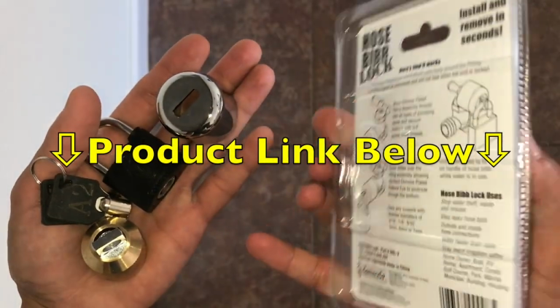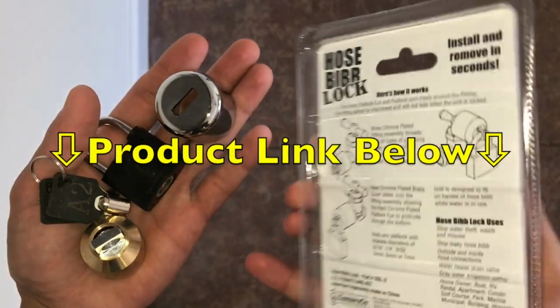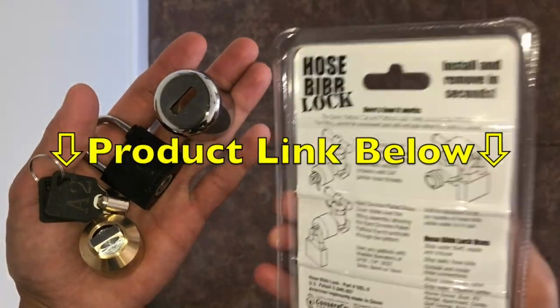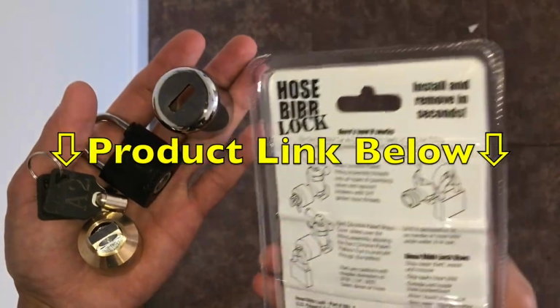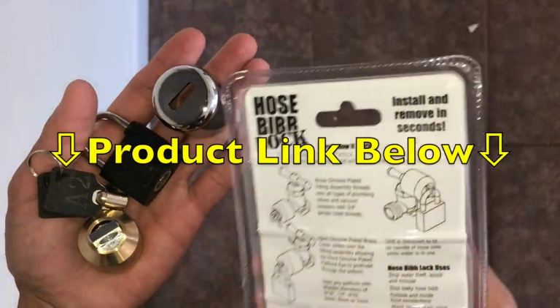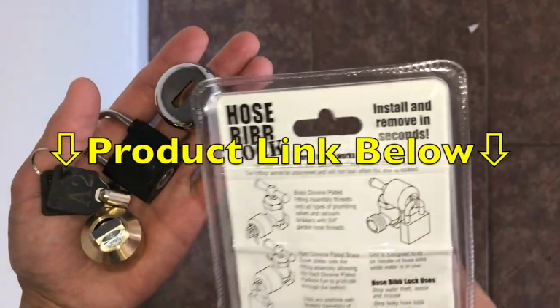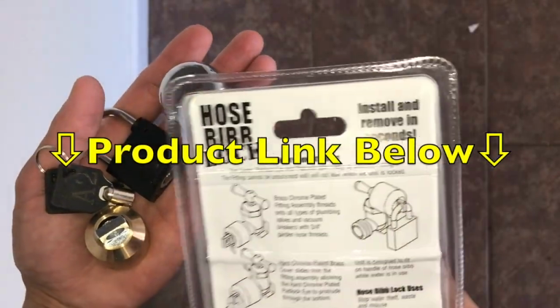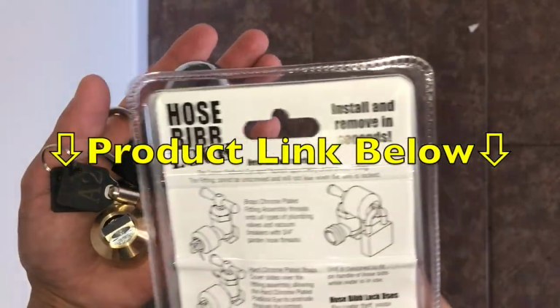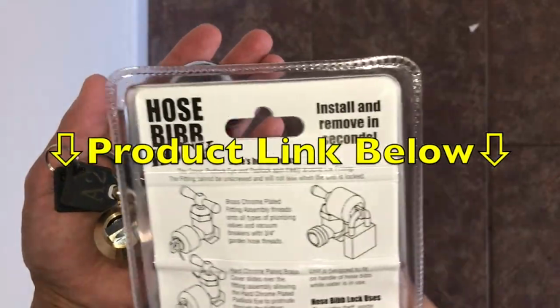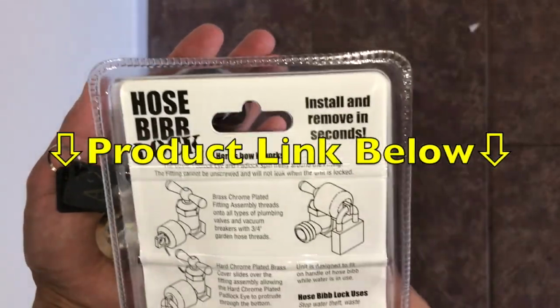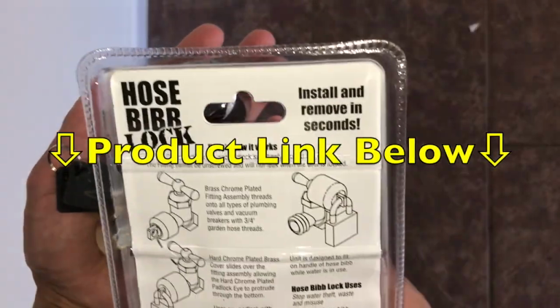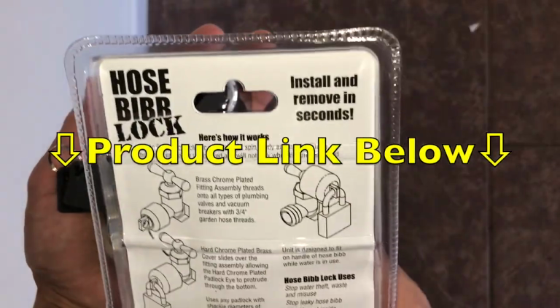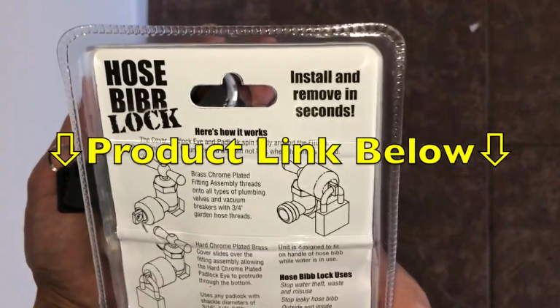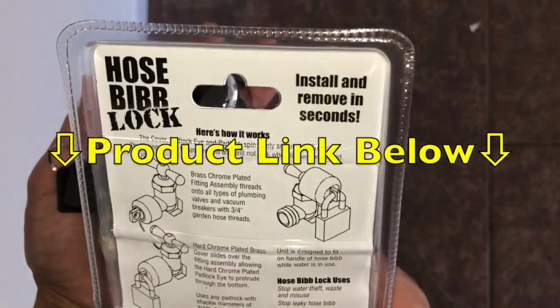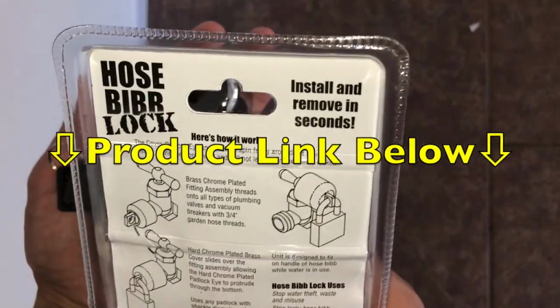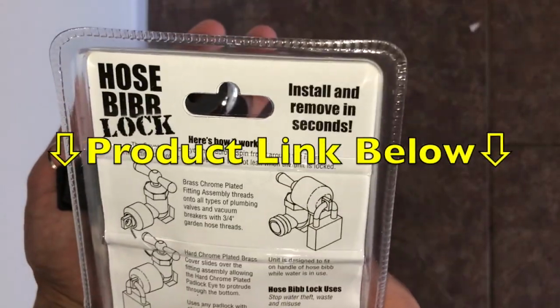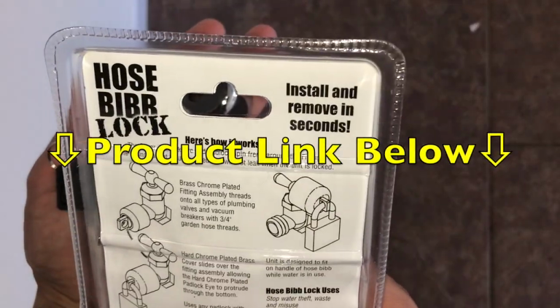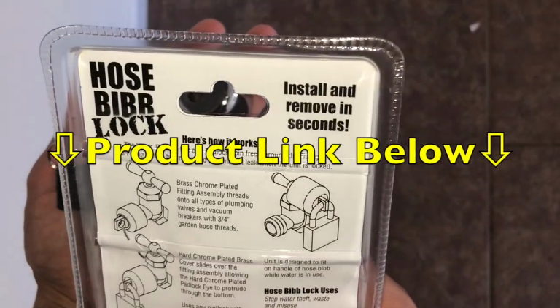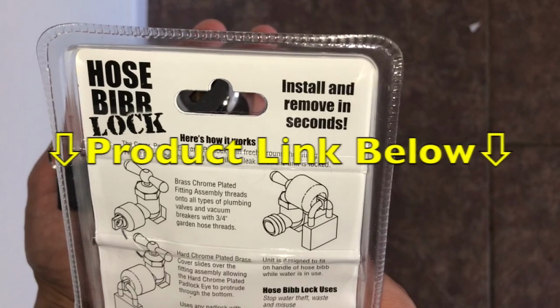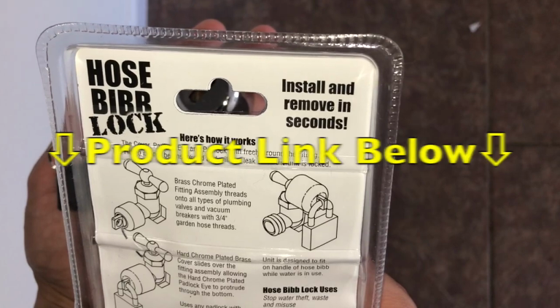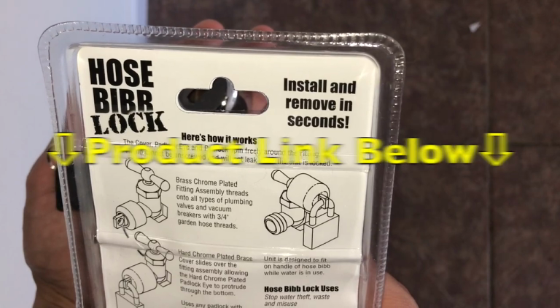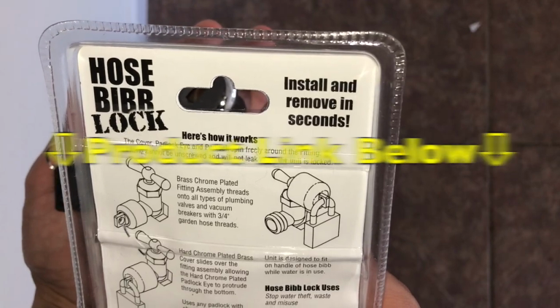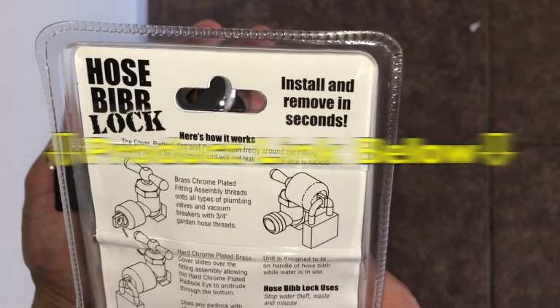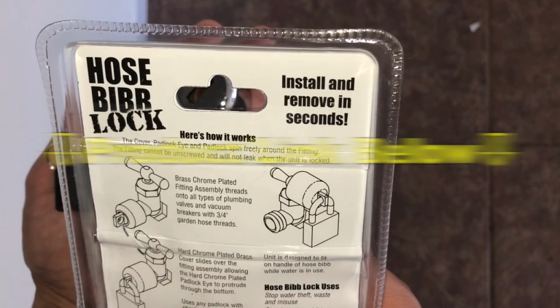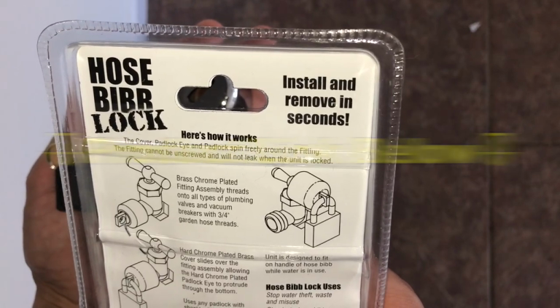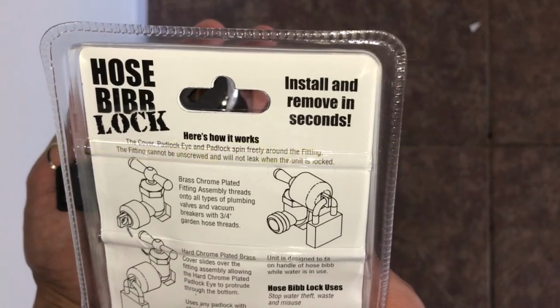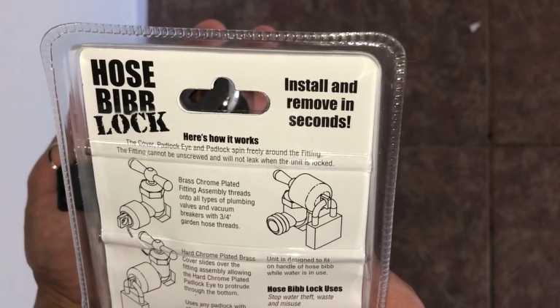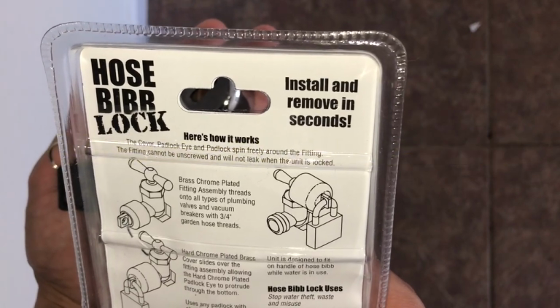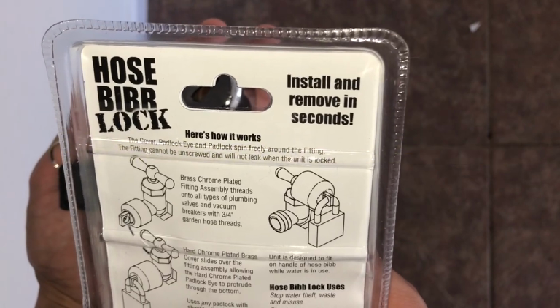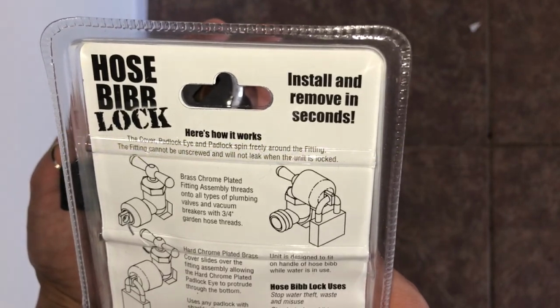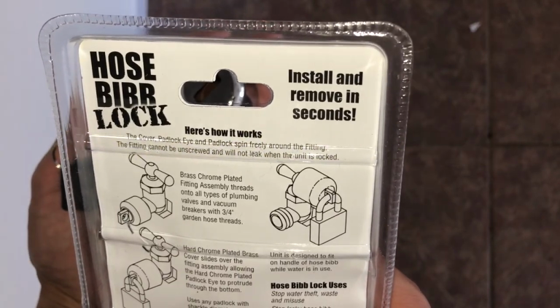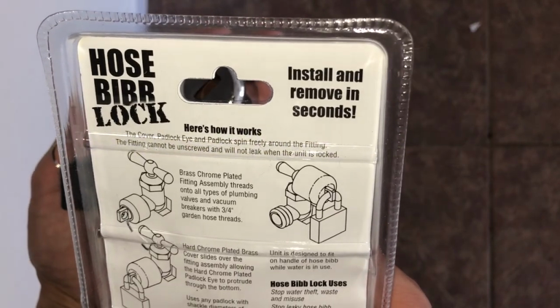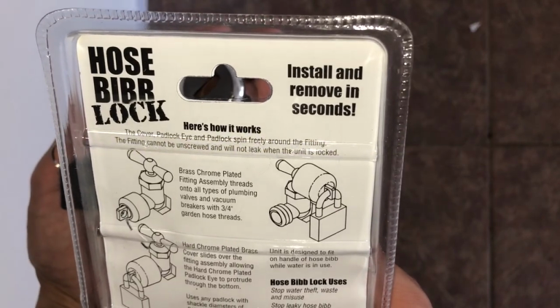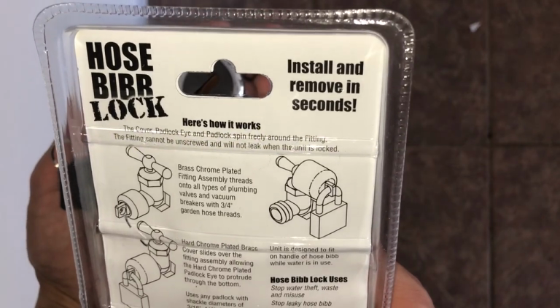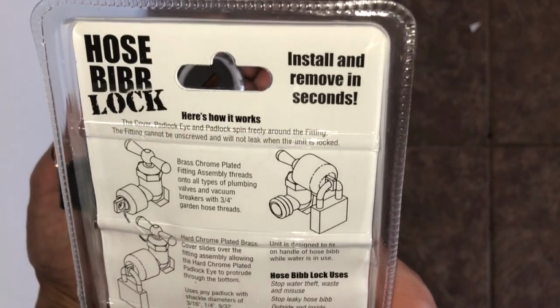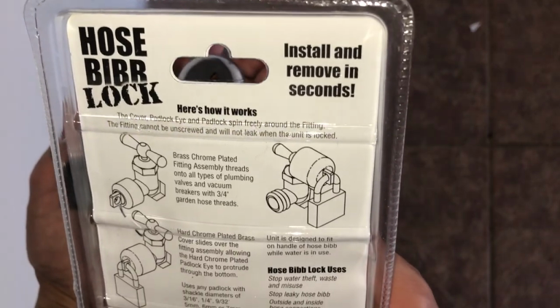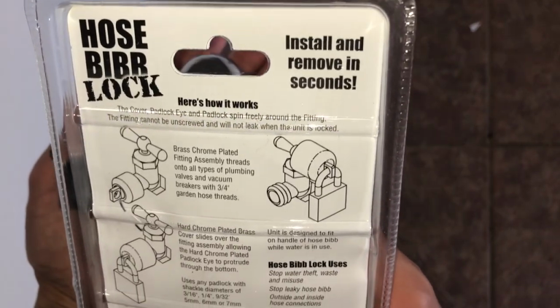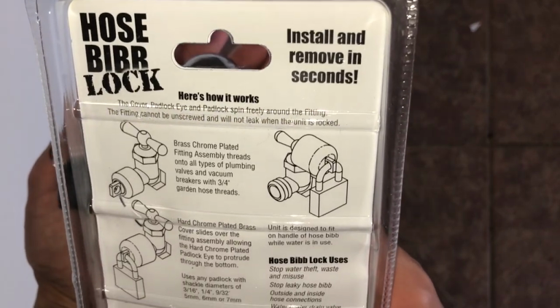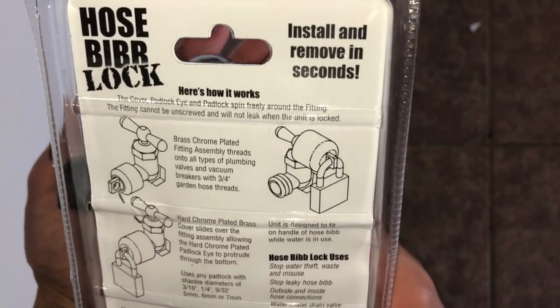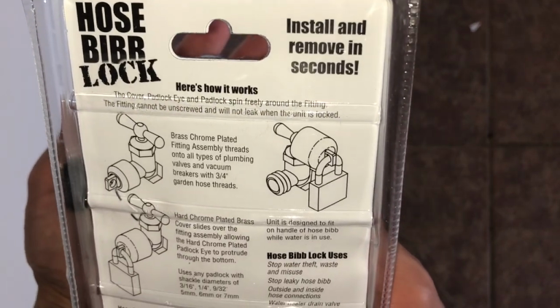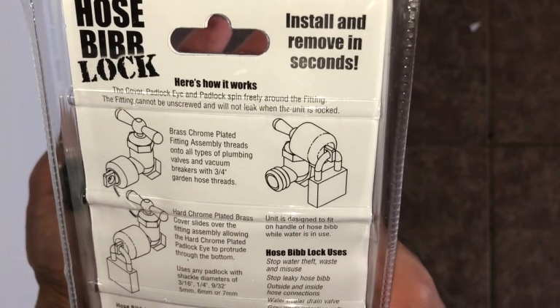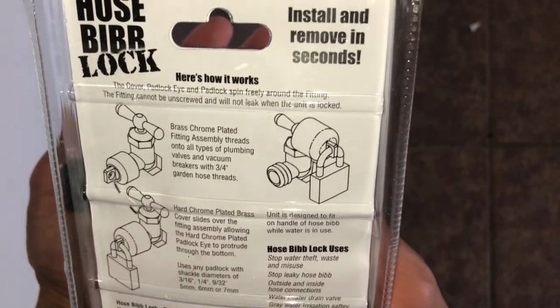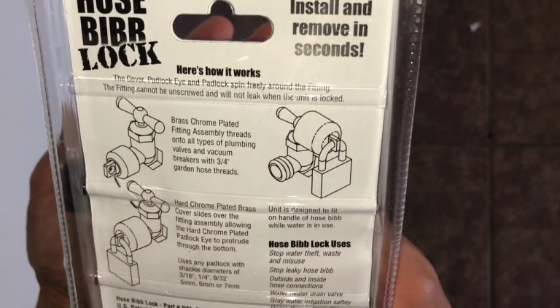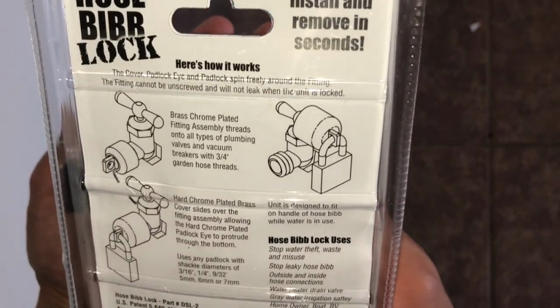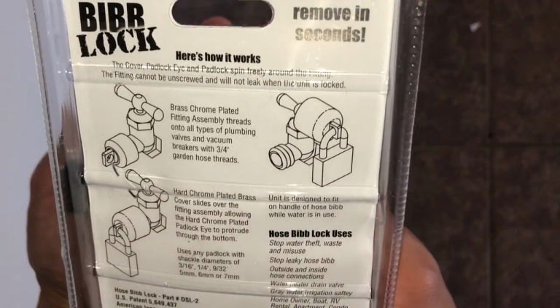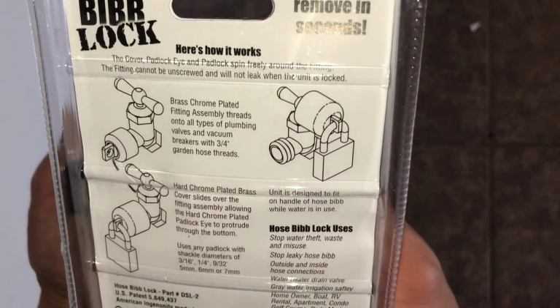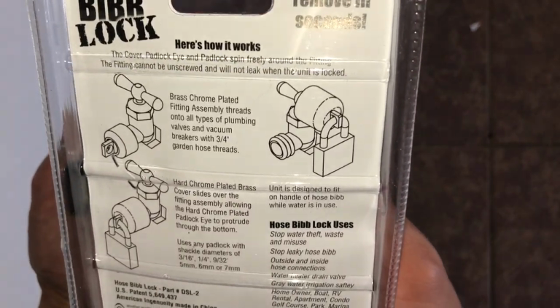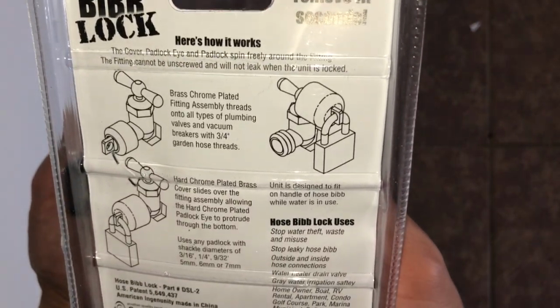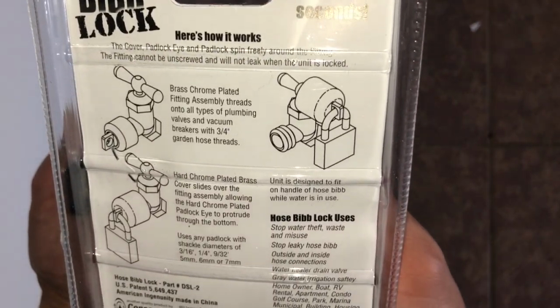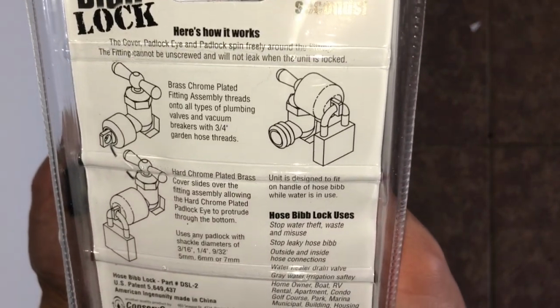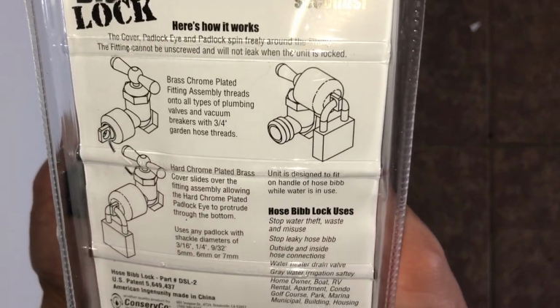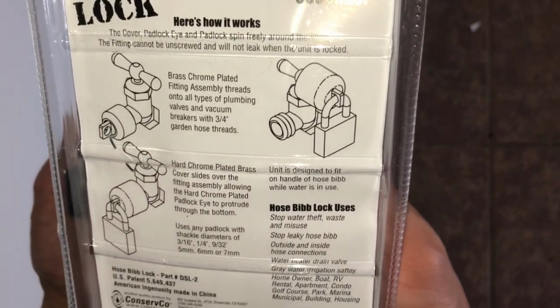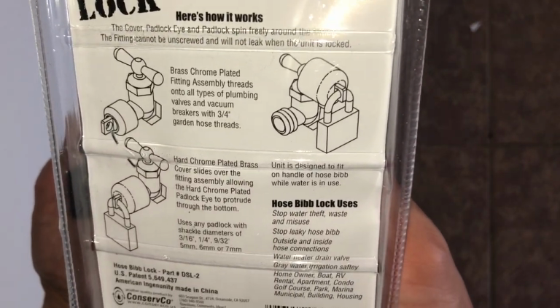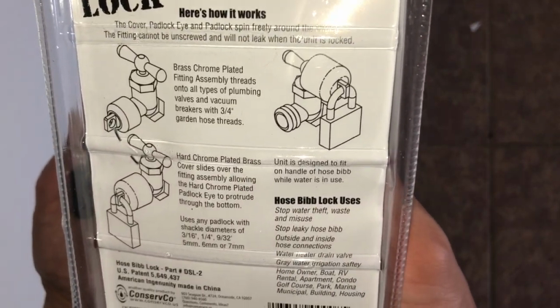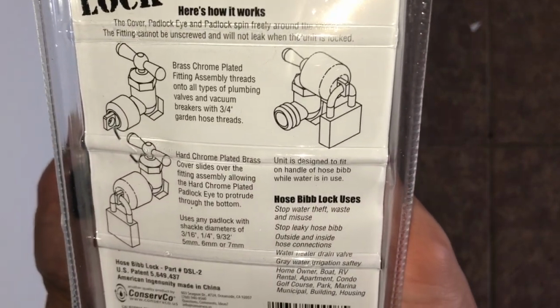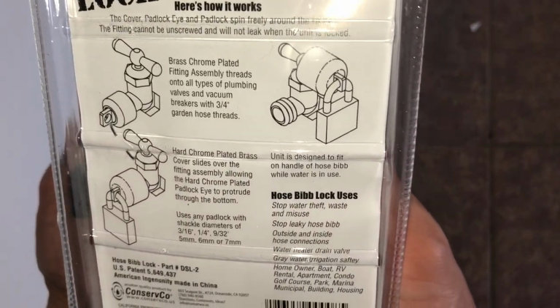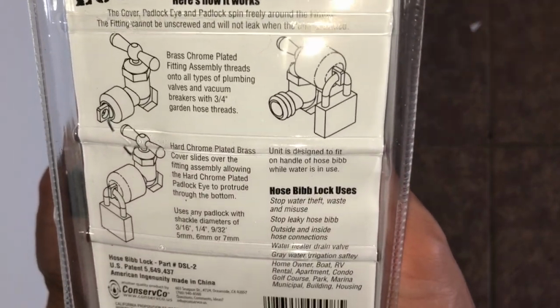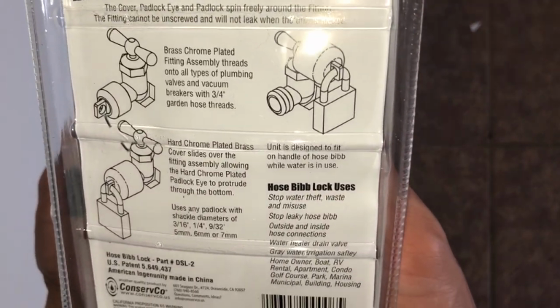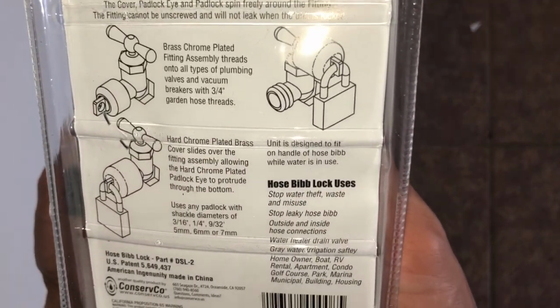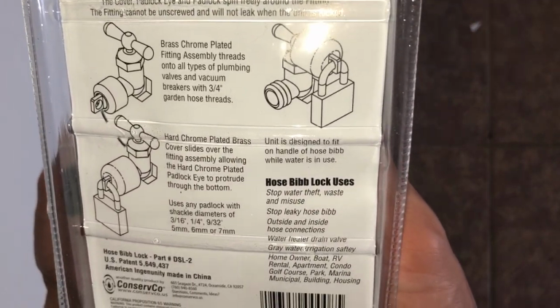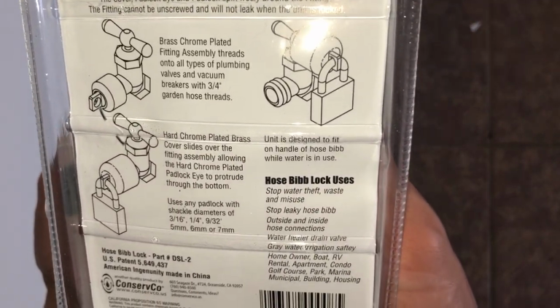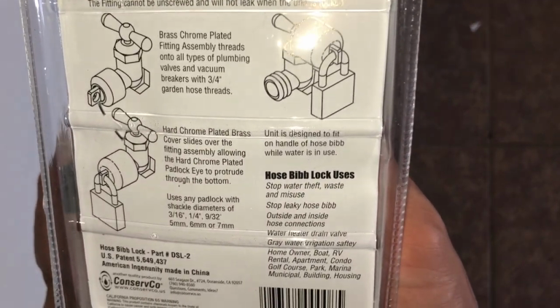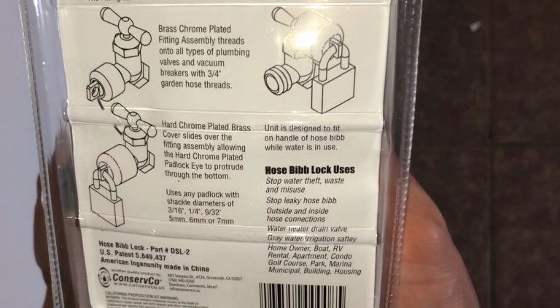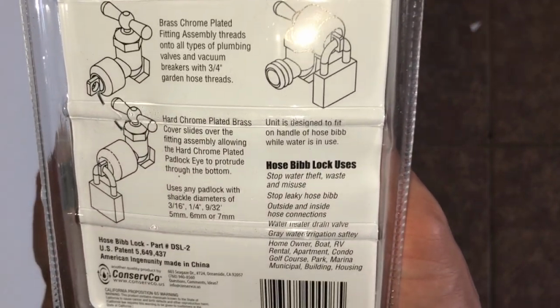It's a lock that goes onto your faucet and here are the instructions on the back. You can pause the video at any moment in time so you can read them thoroughly.